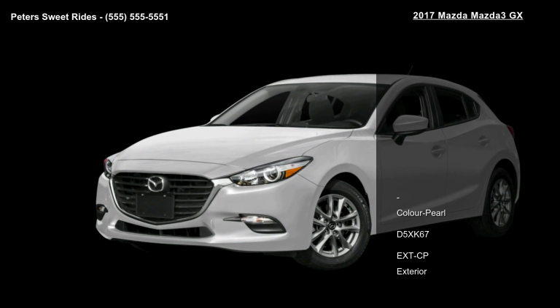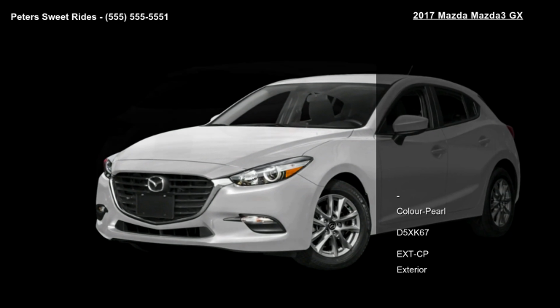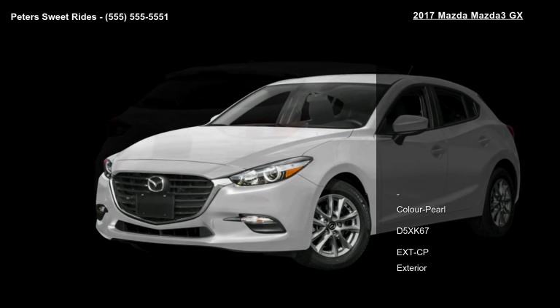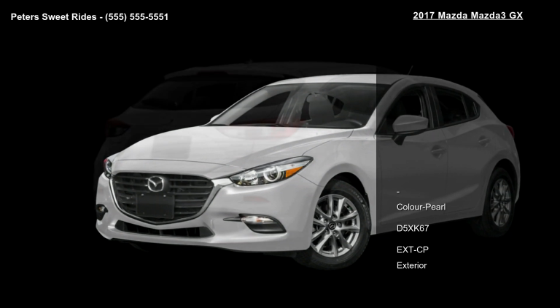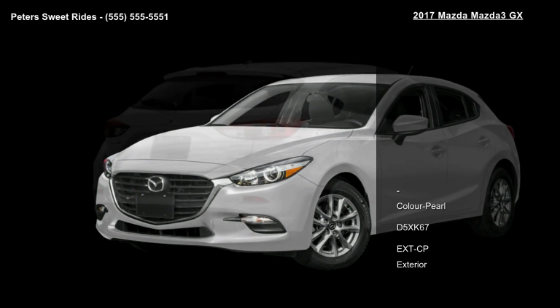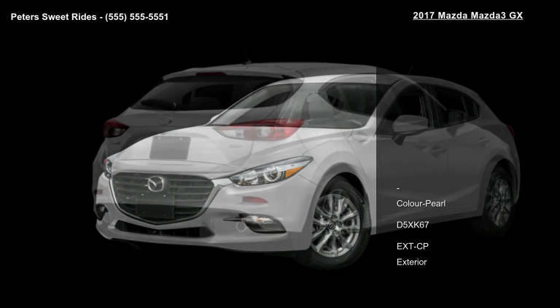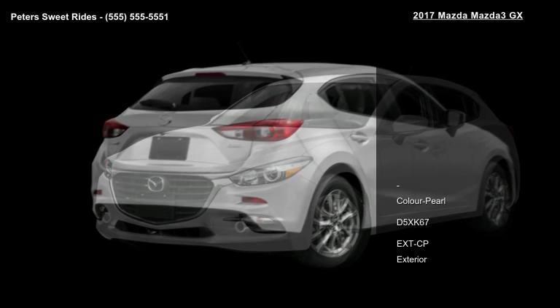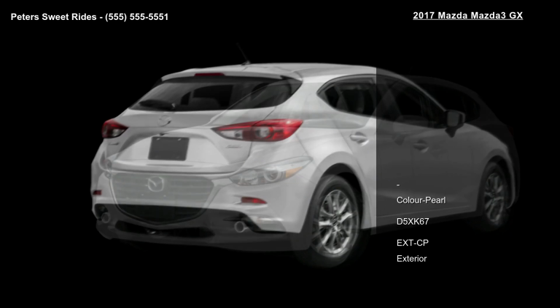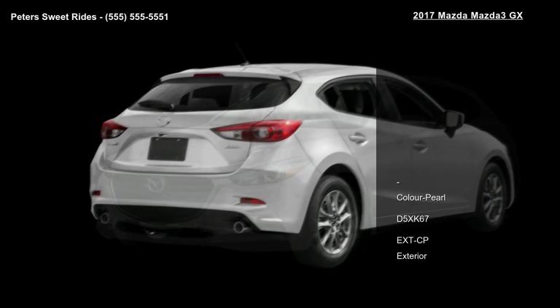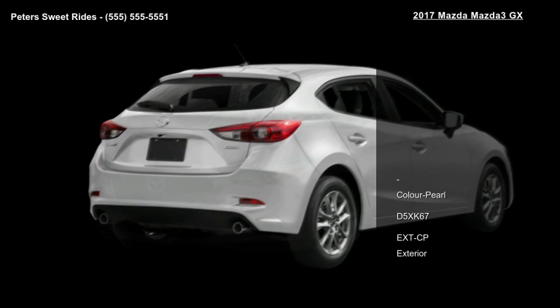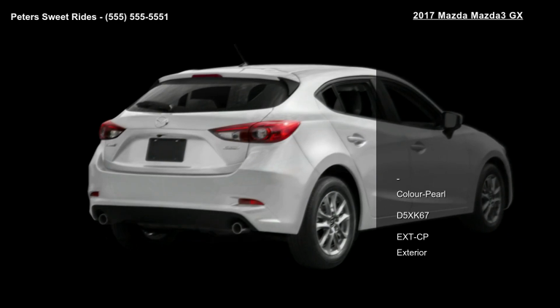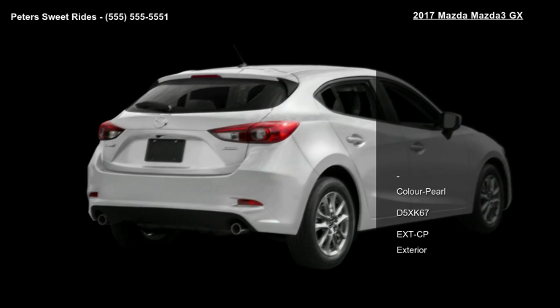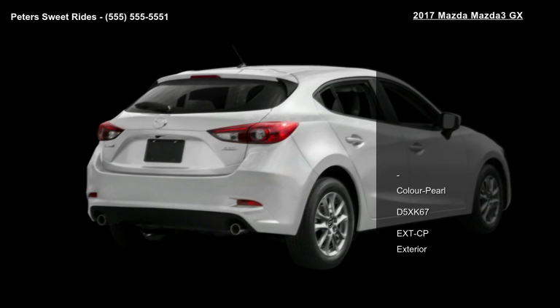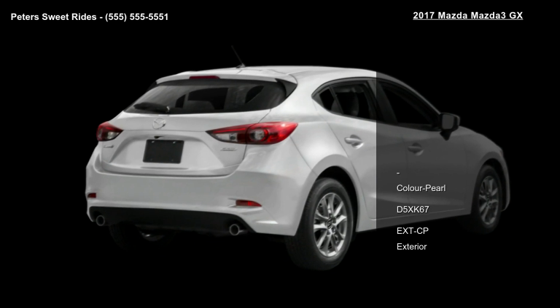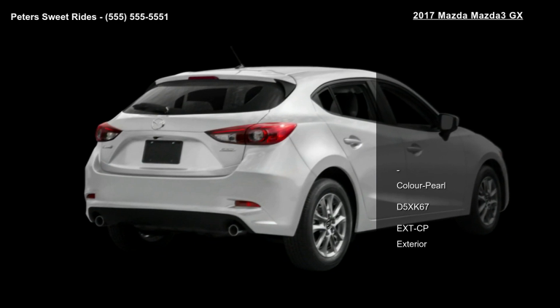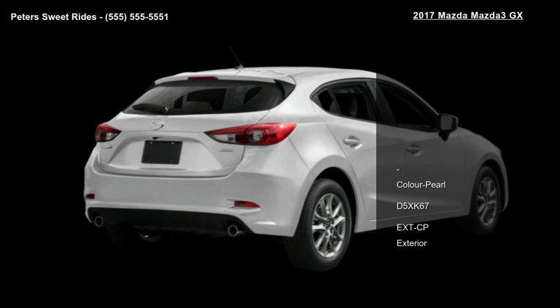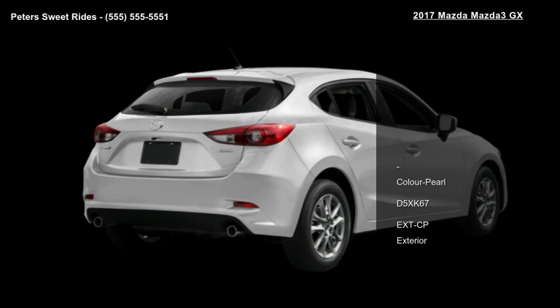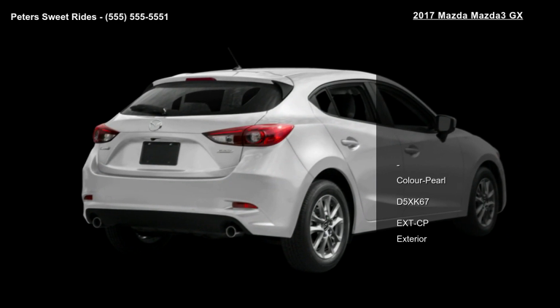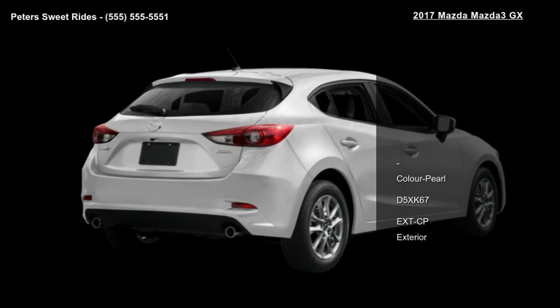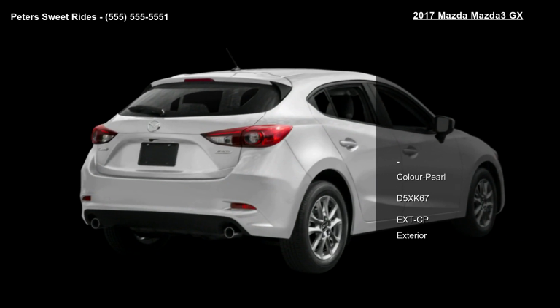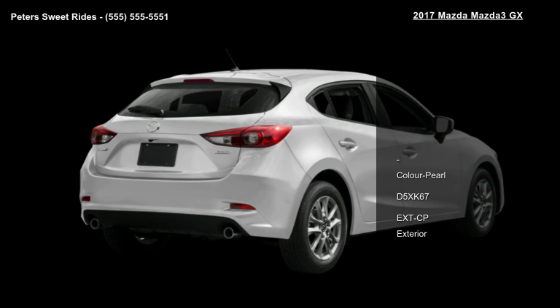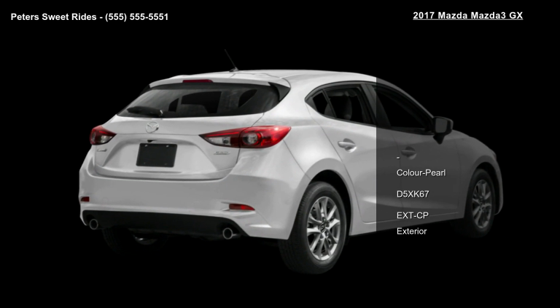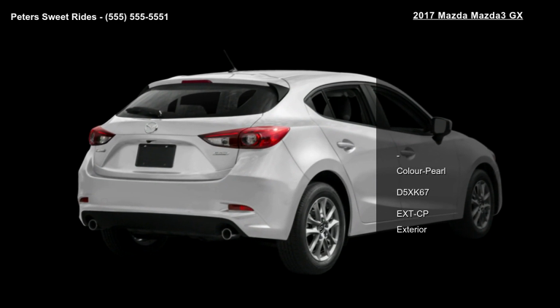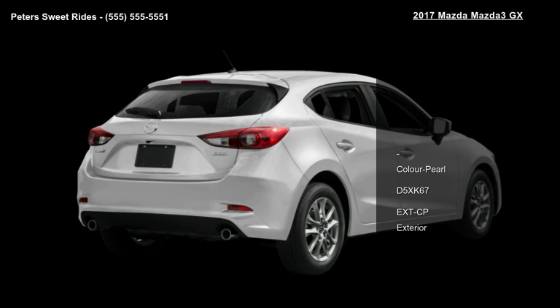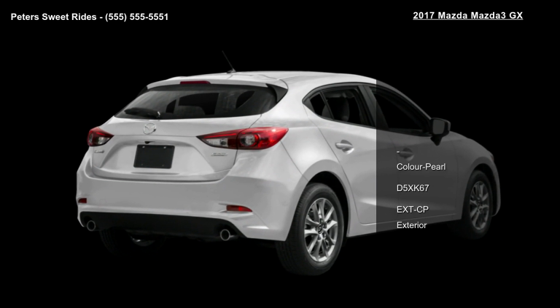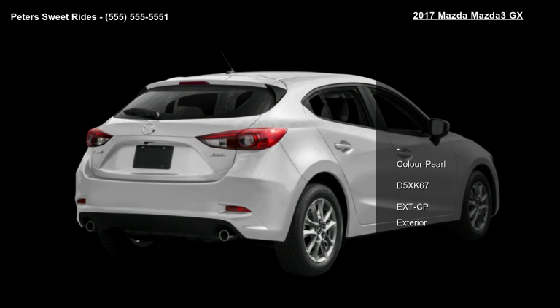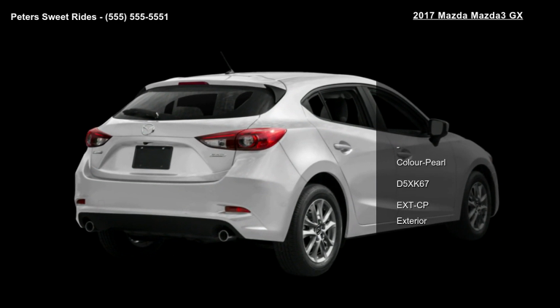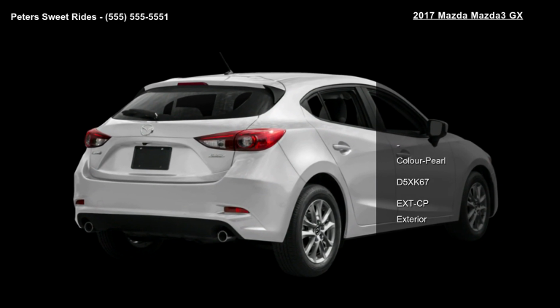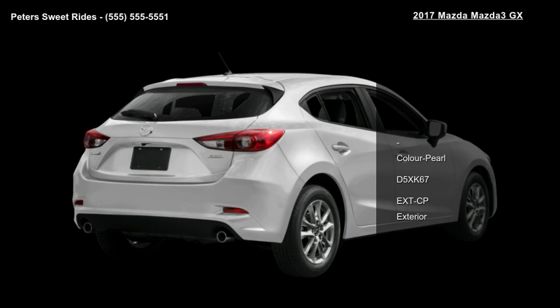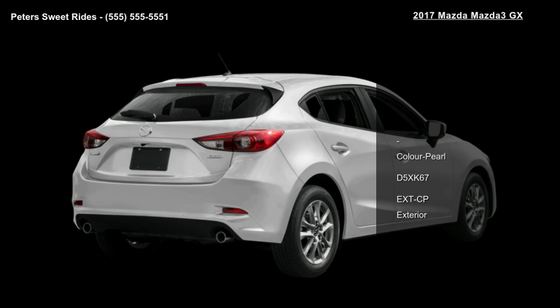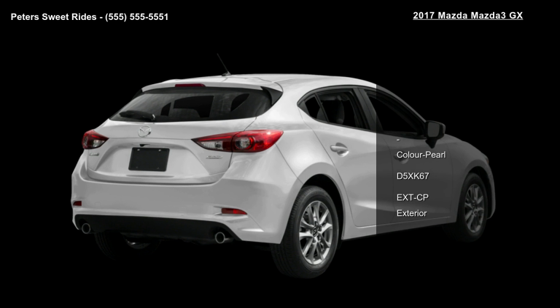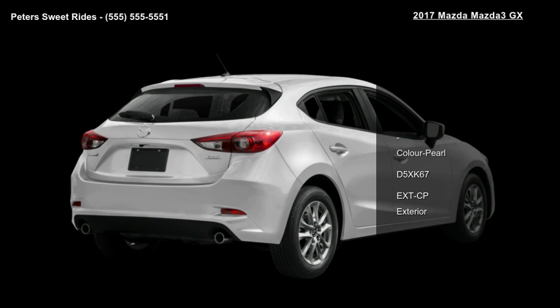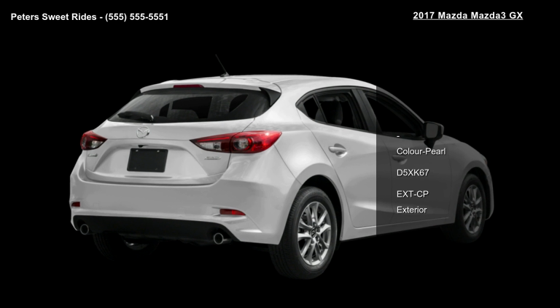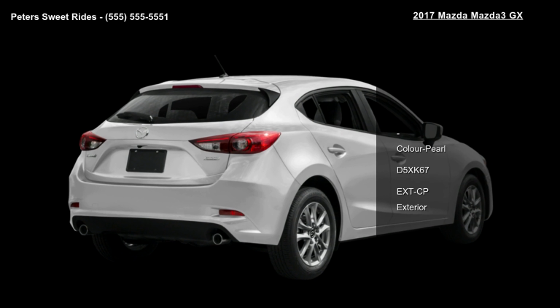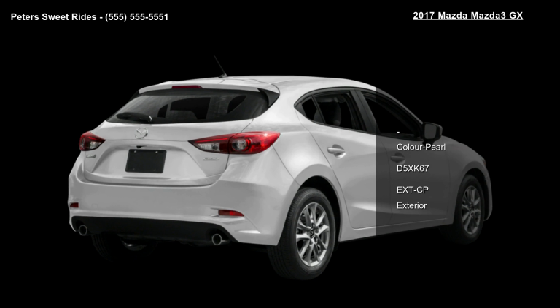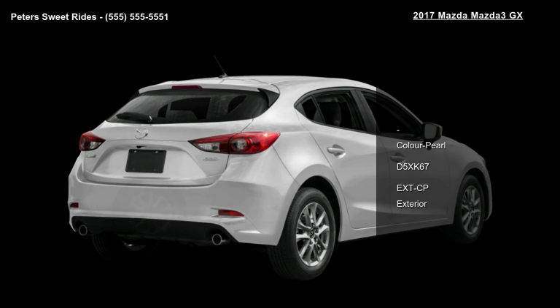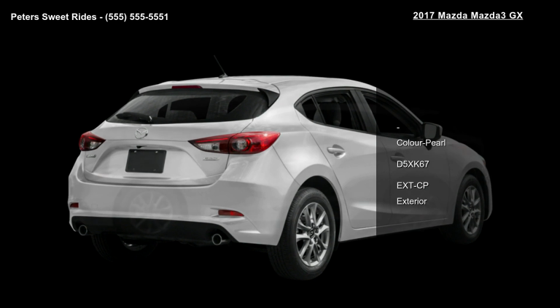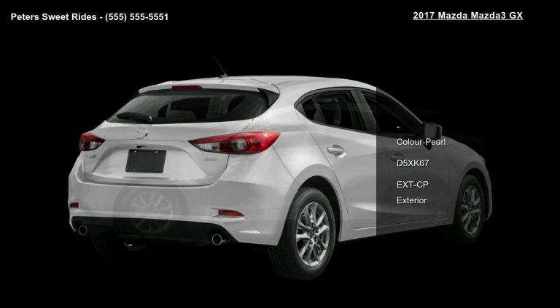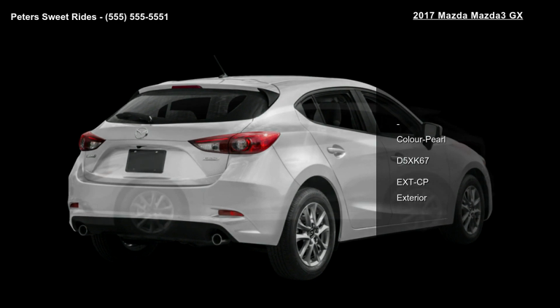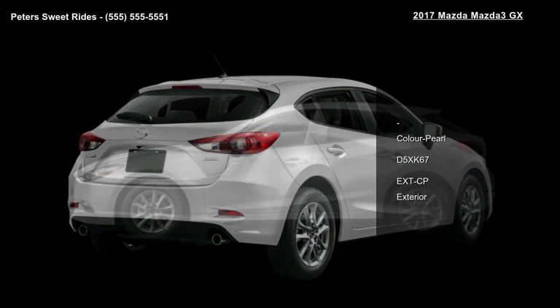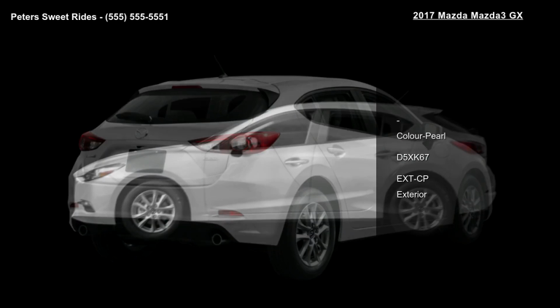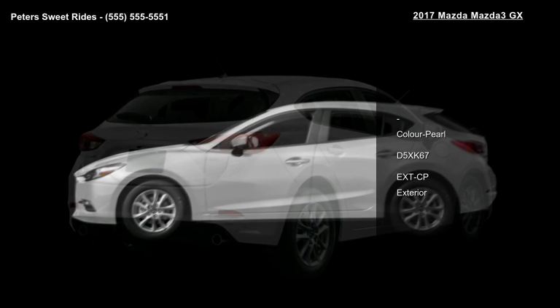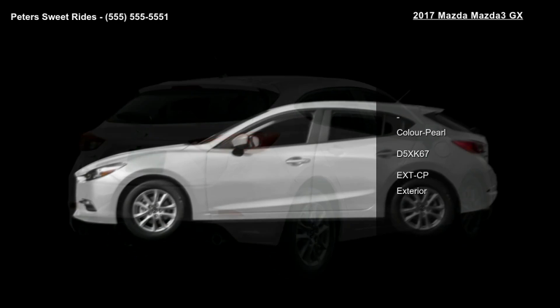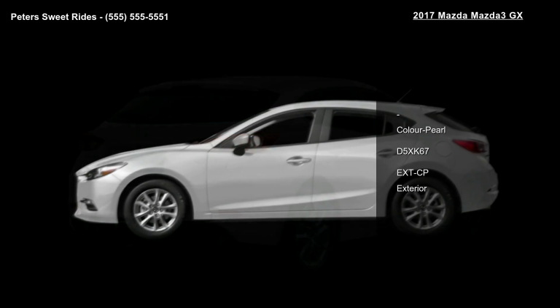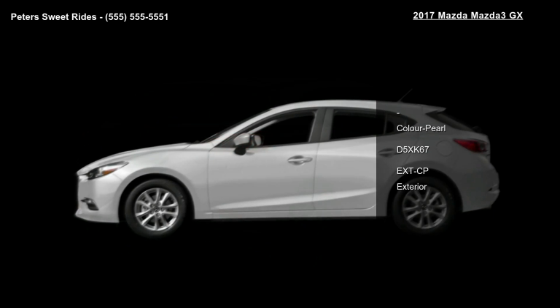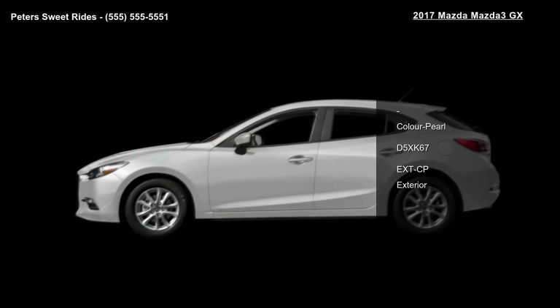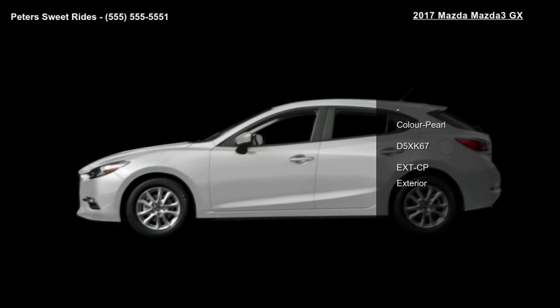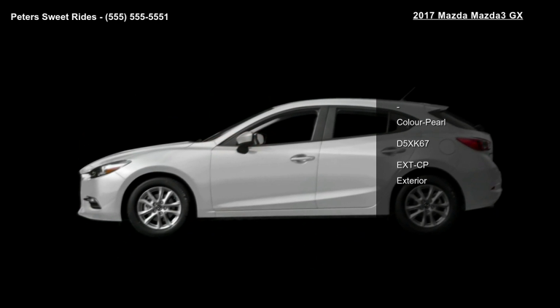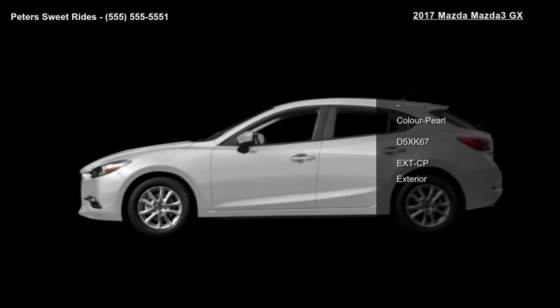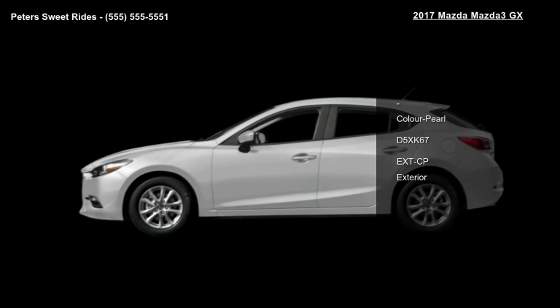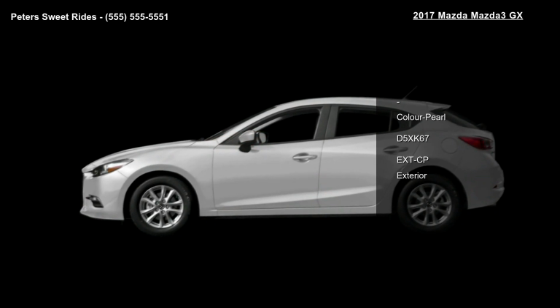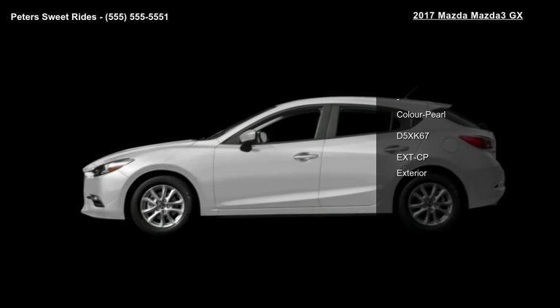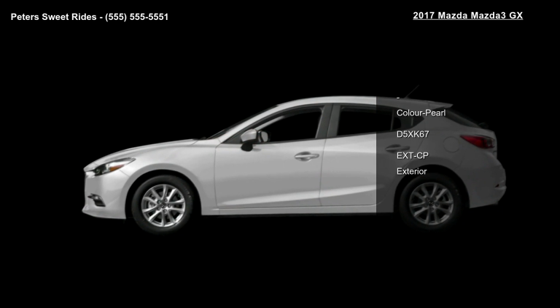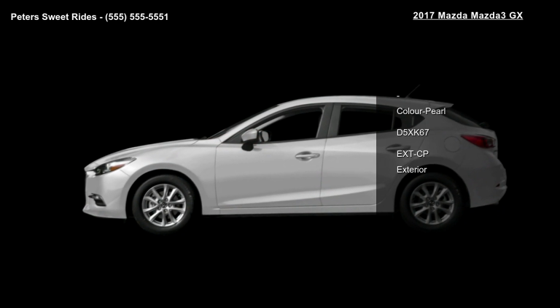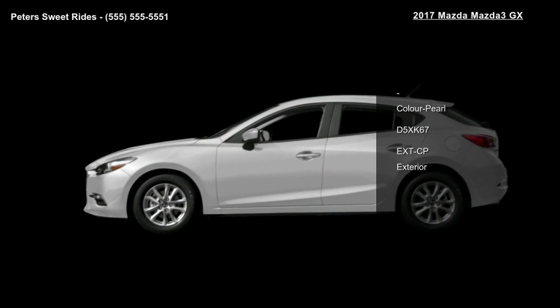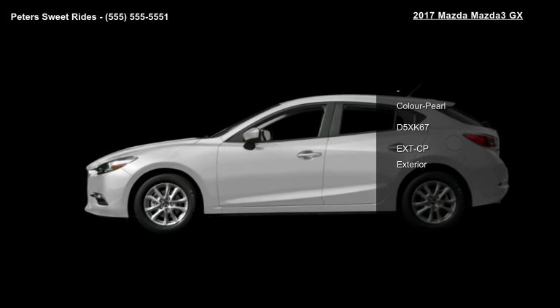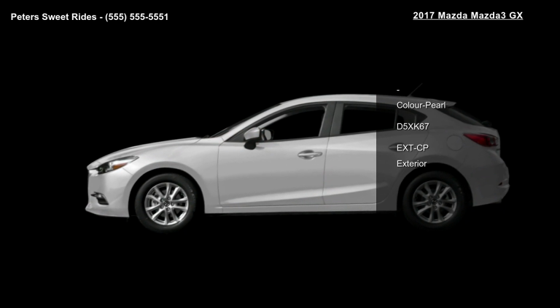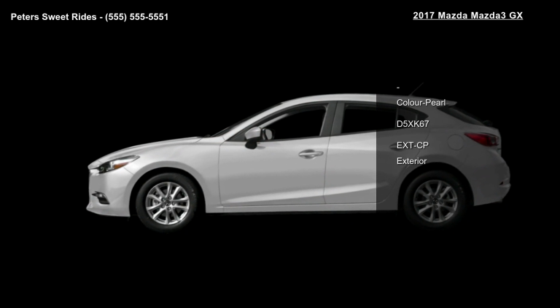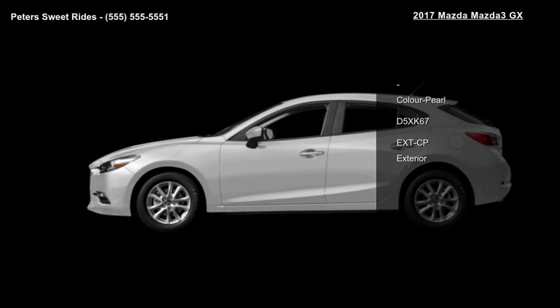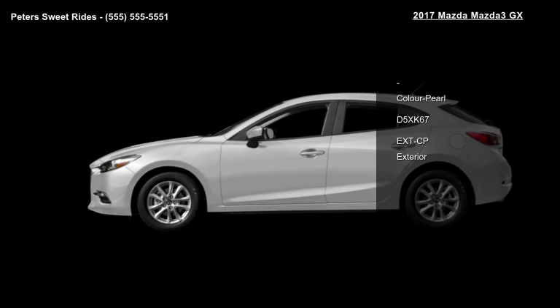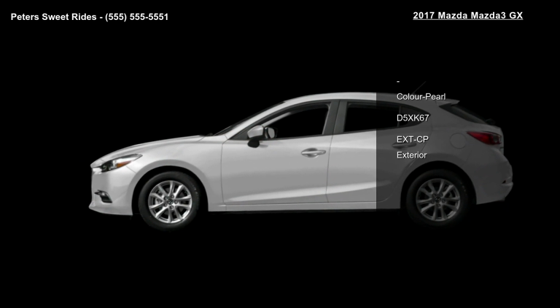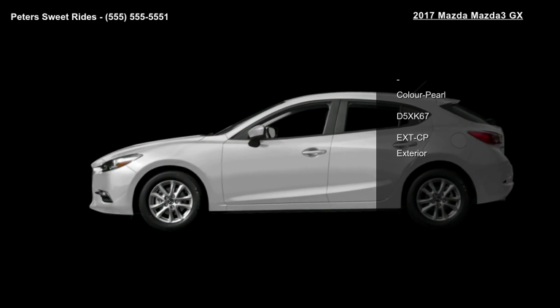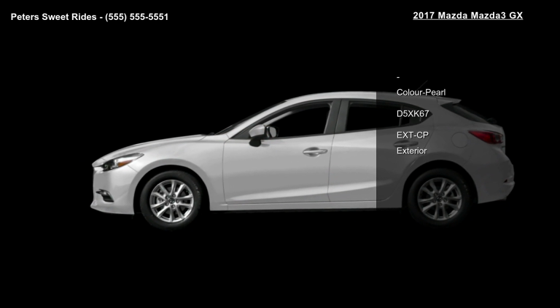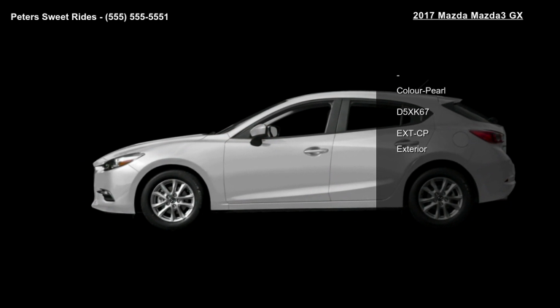Enjoy these notable features: Color Pearl, D5XK67, EXTCP, and exterior.